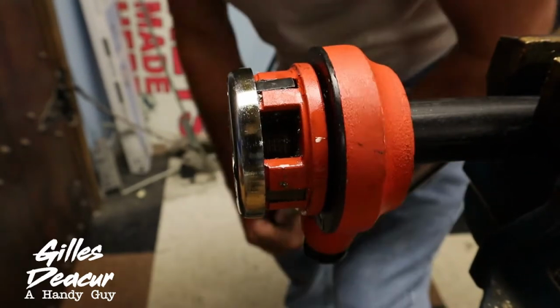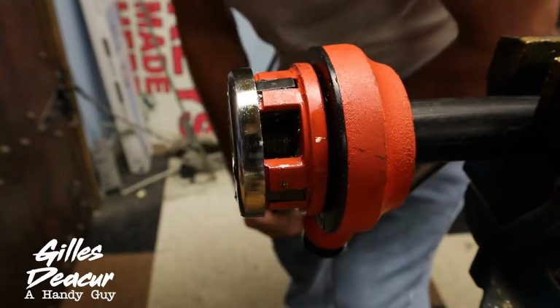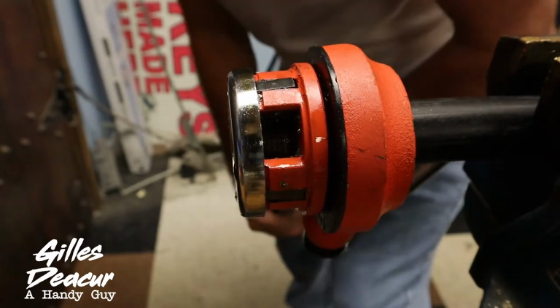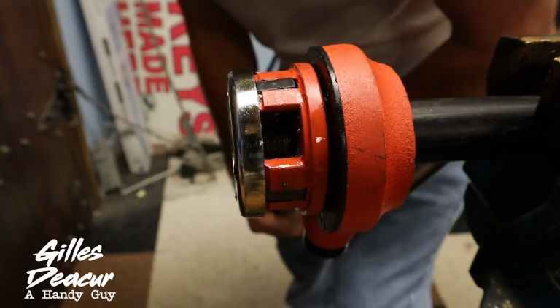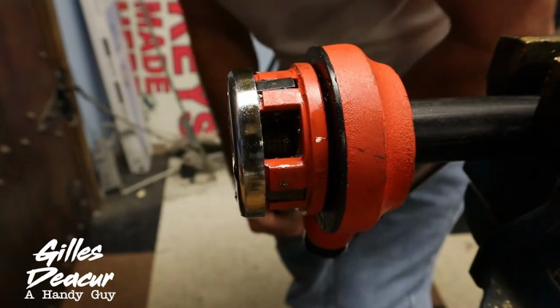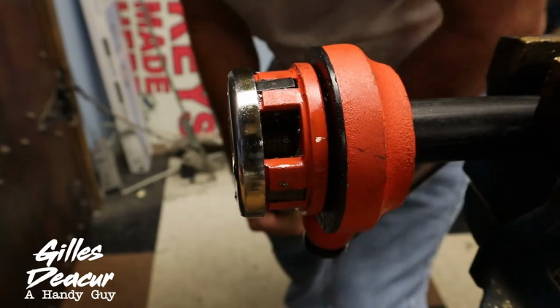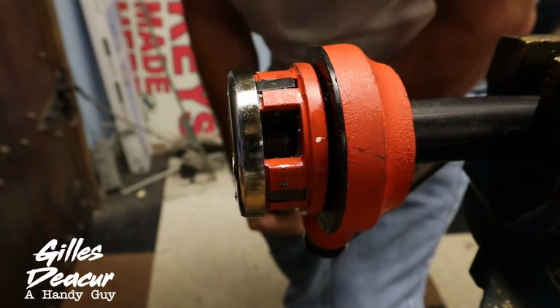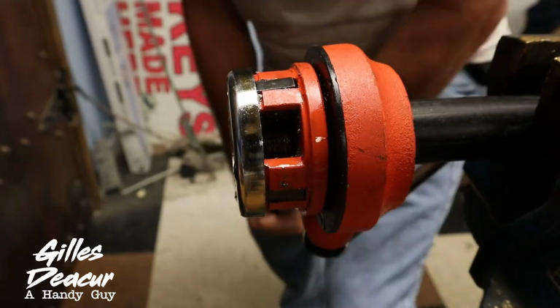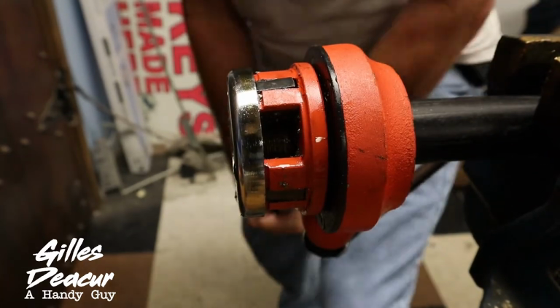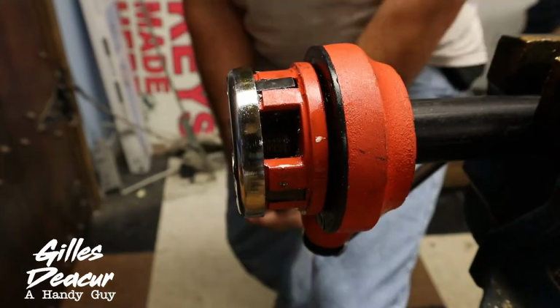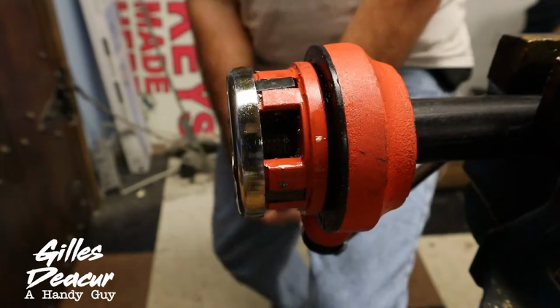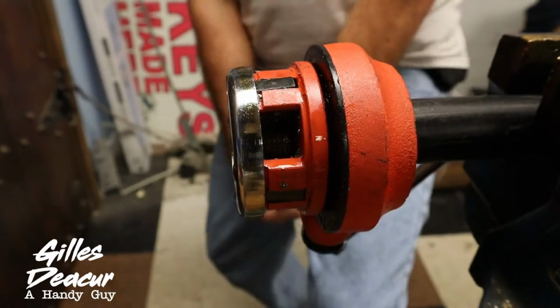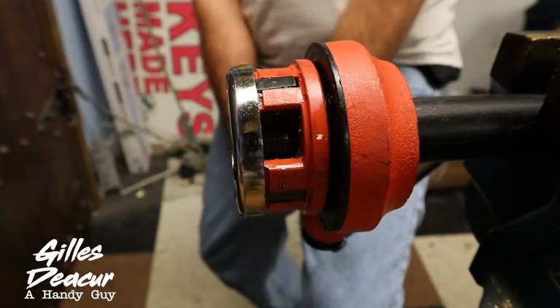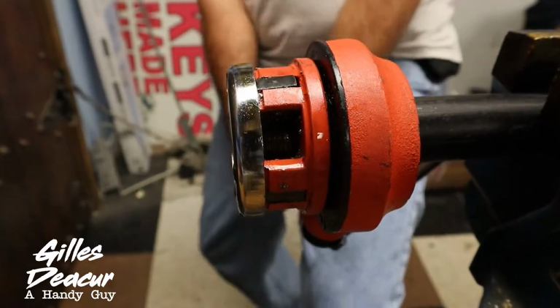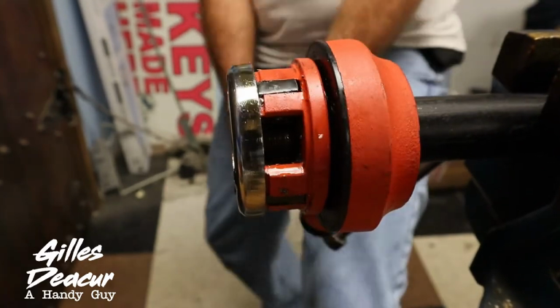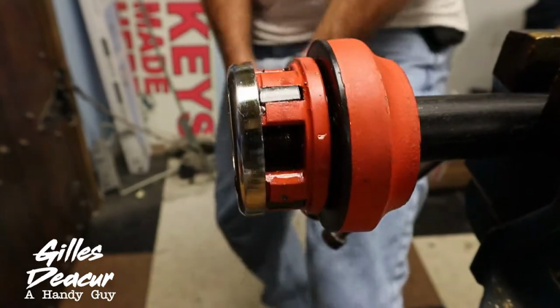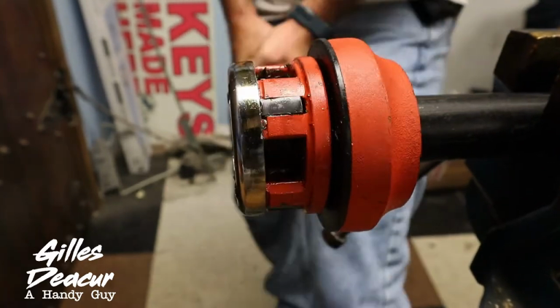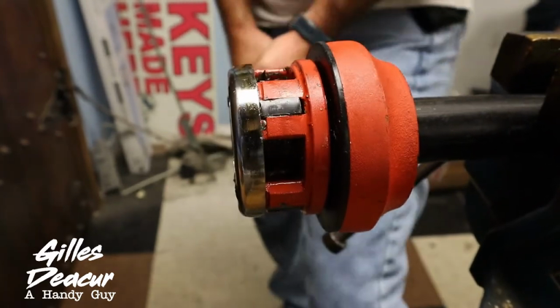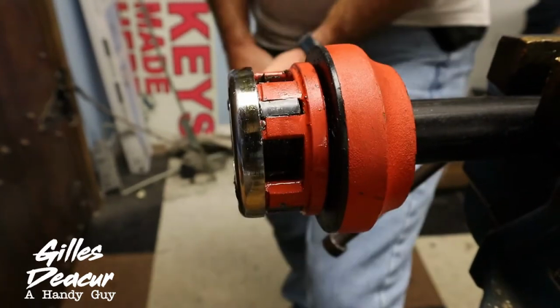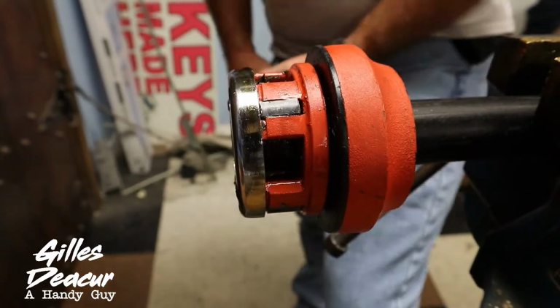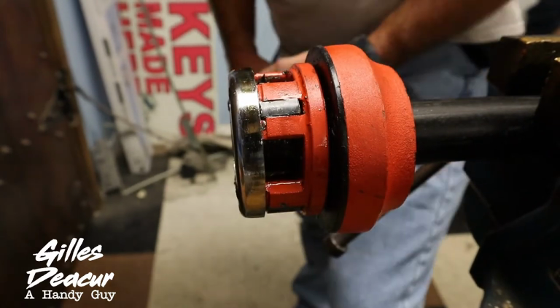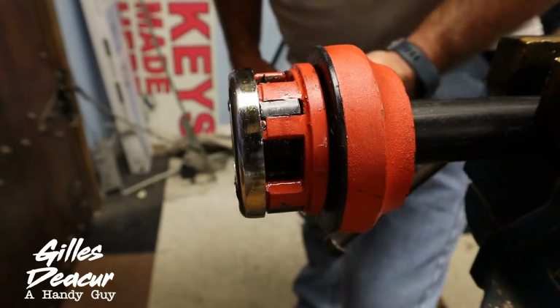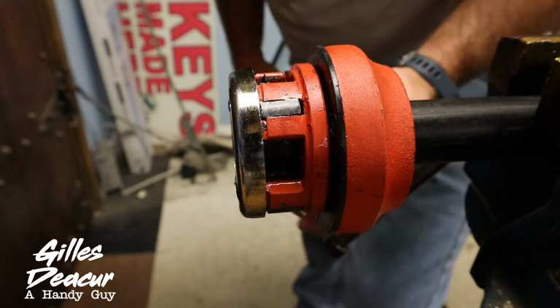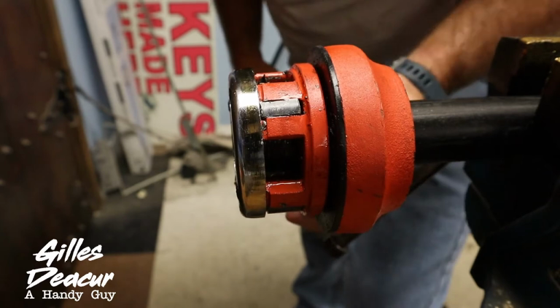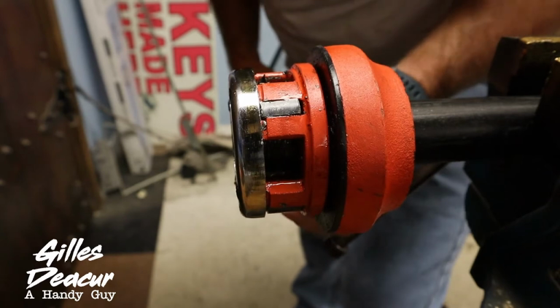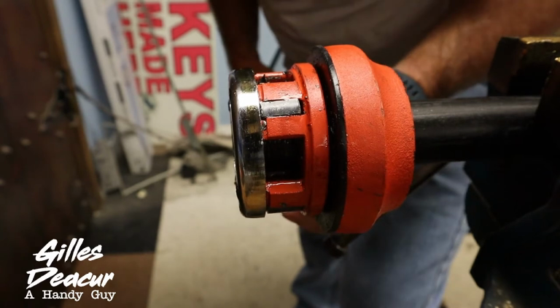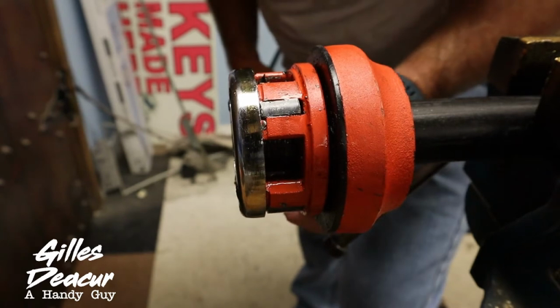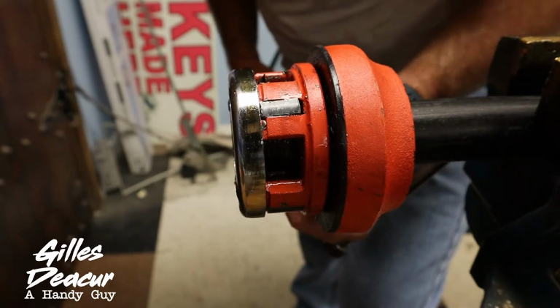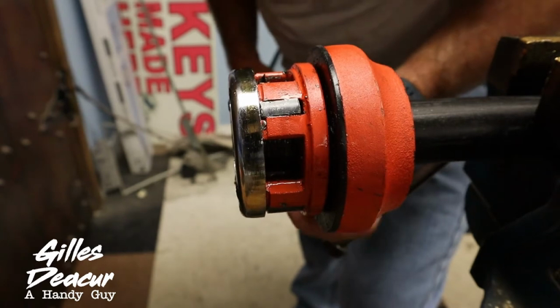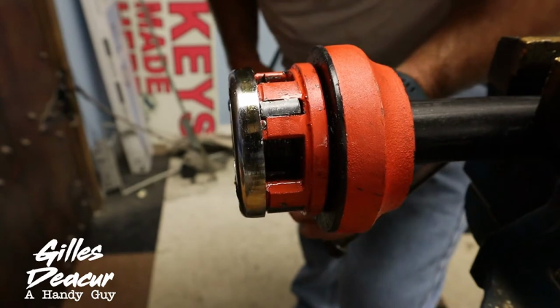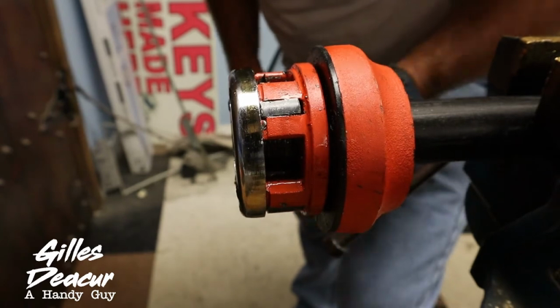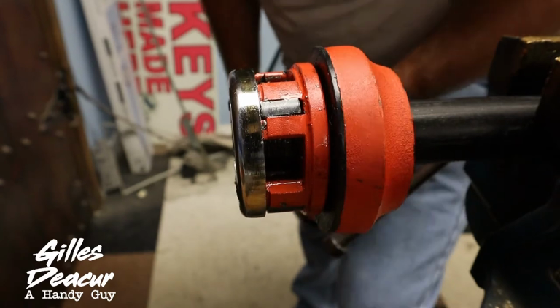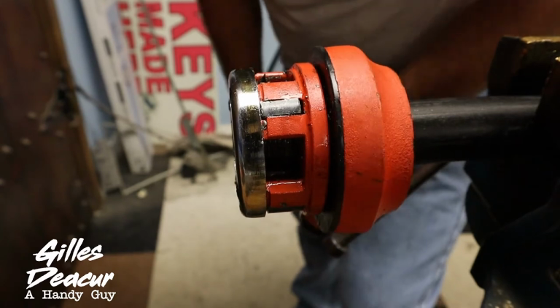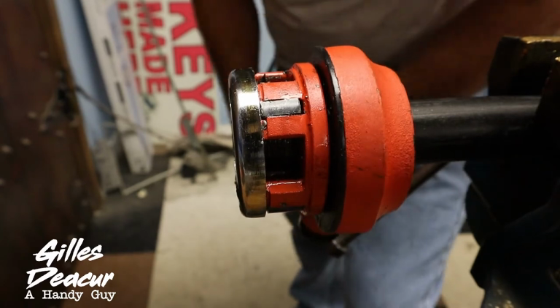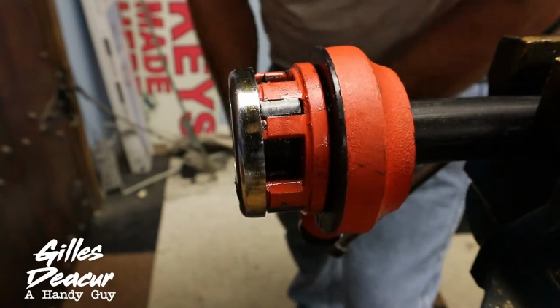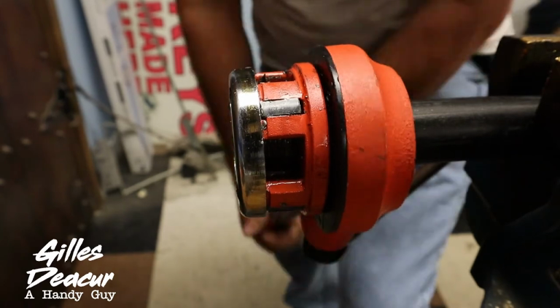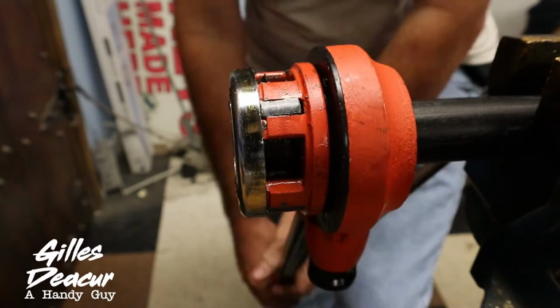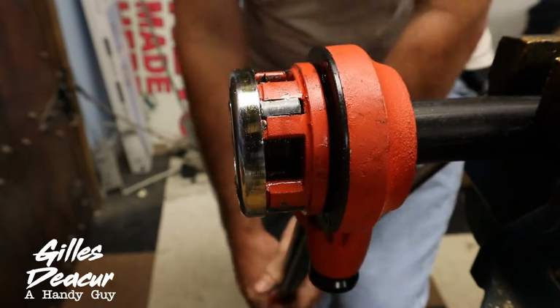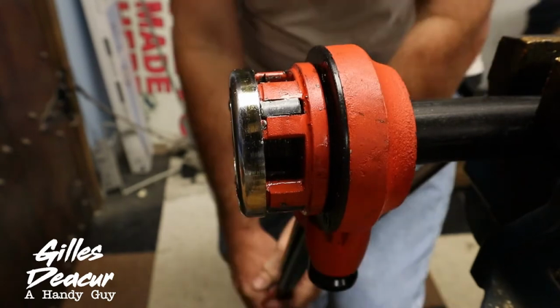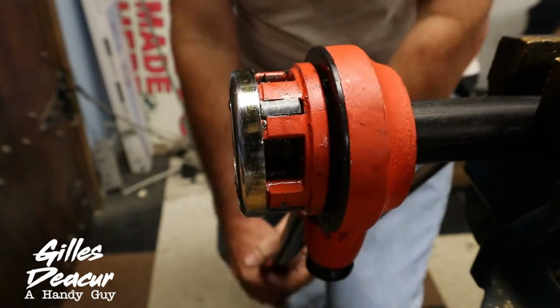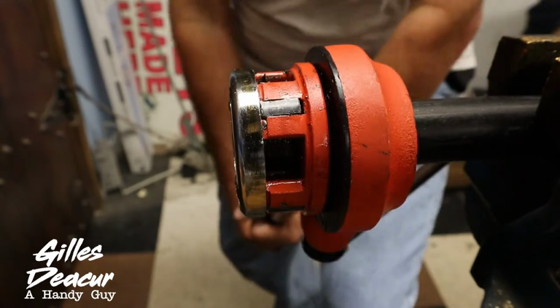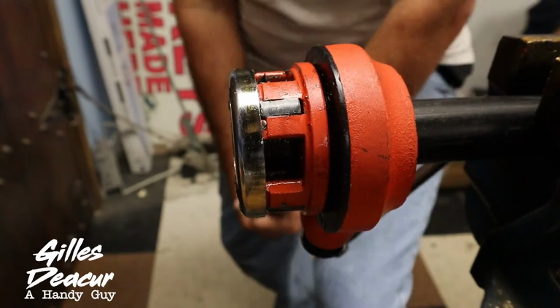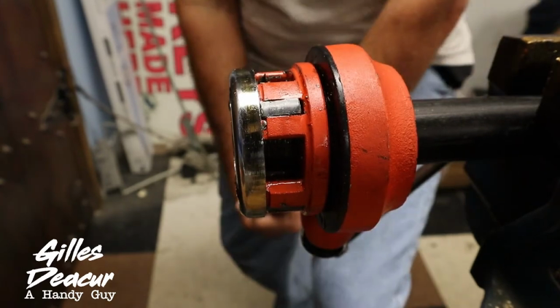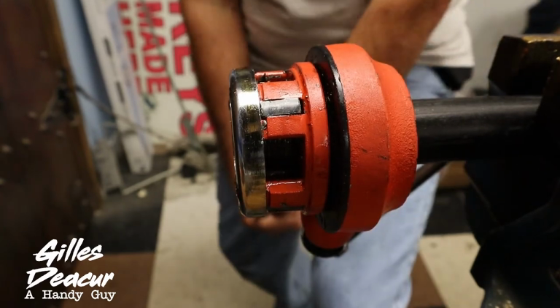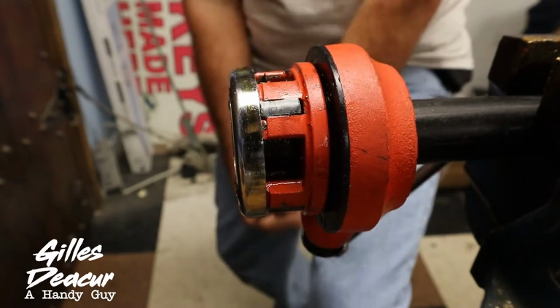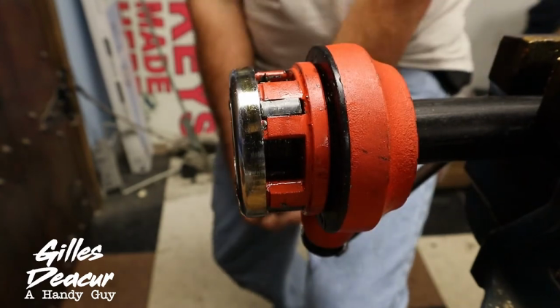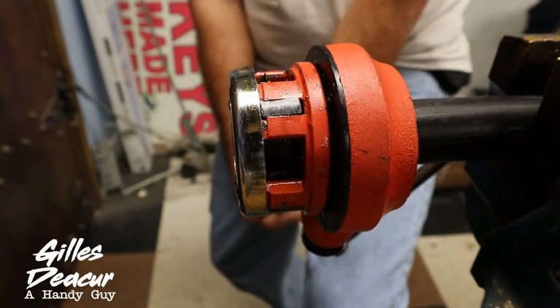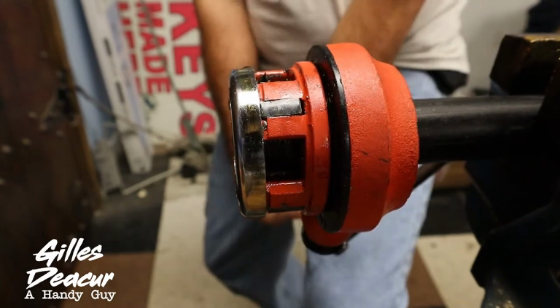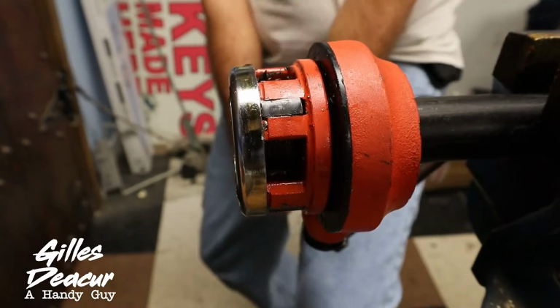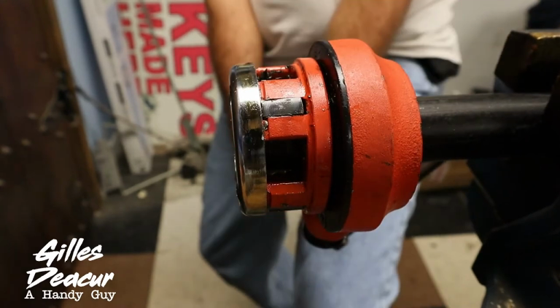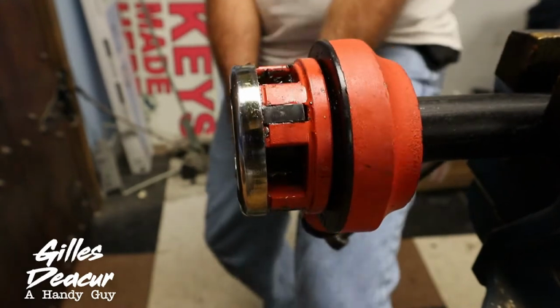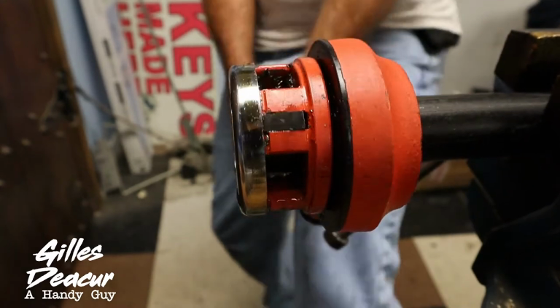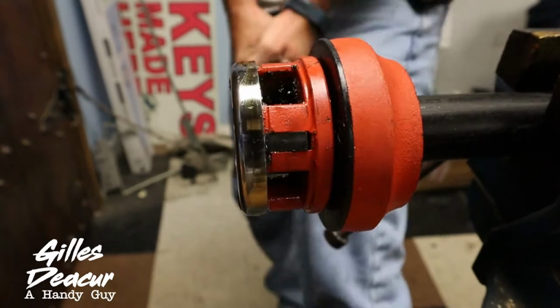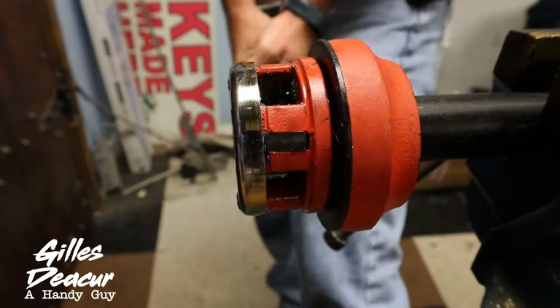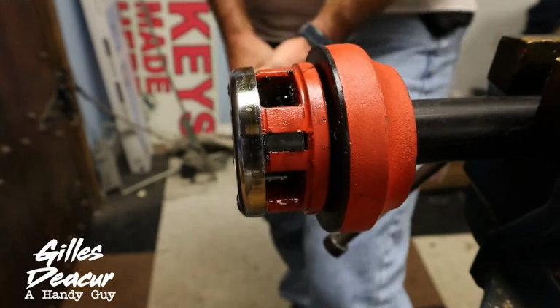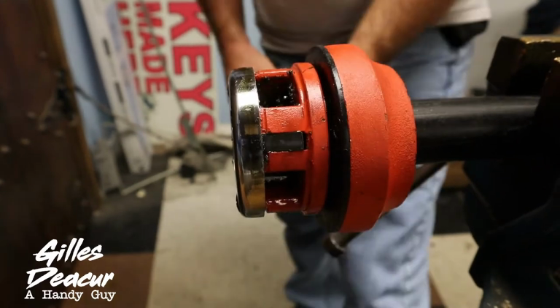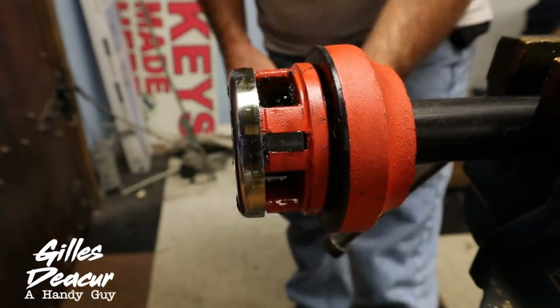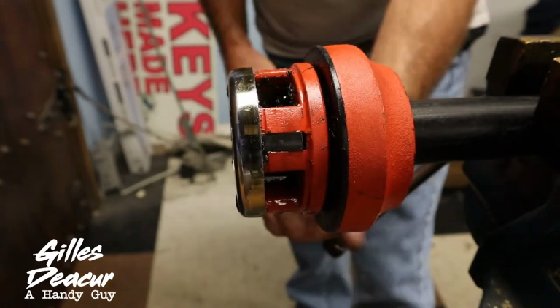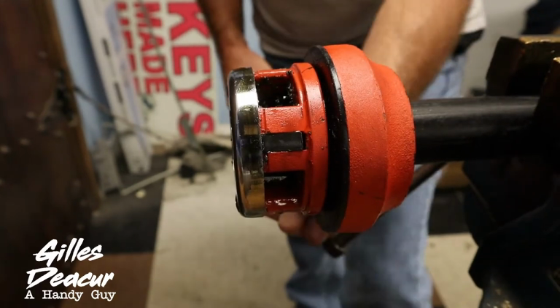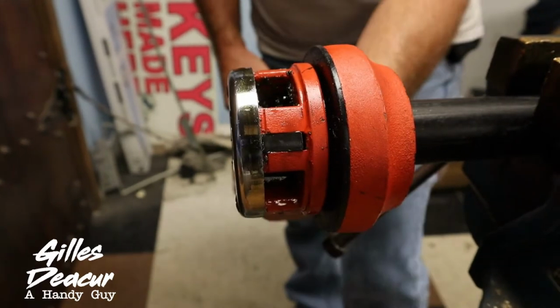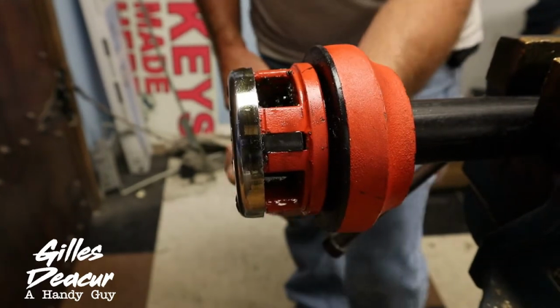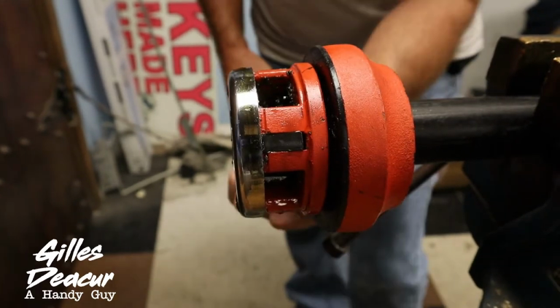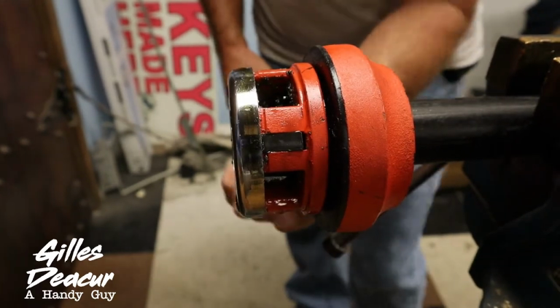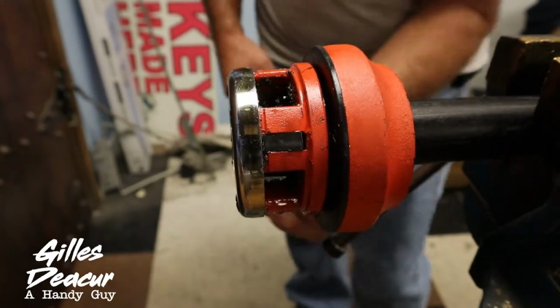I've got 40 to 50 pipes to cut. Let's take a quick look in here.